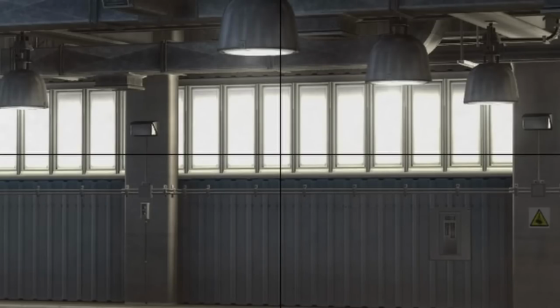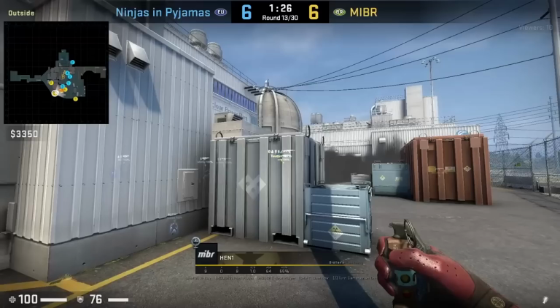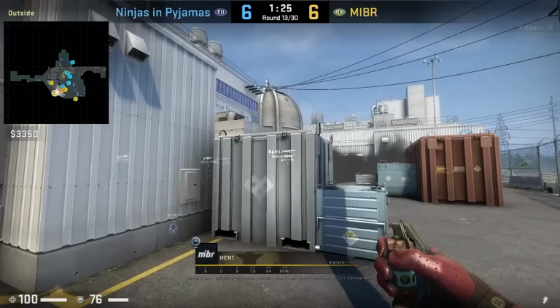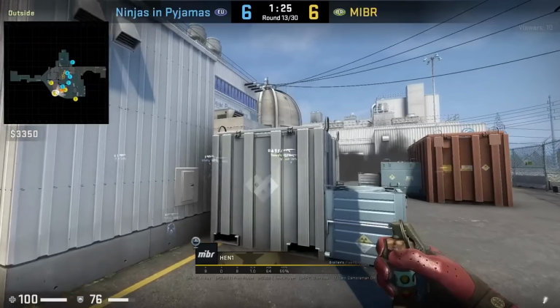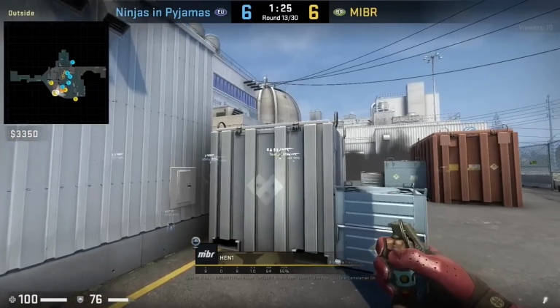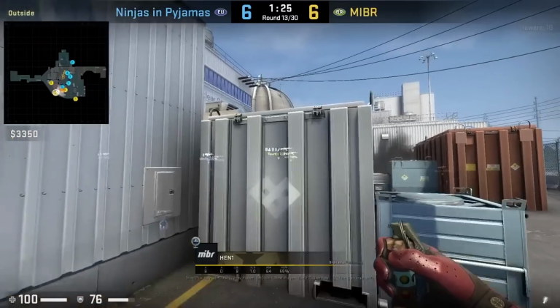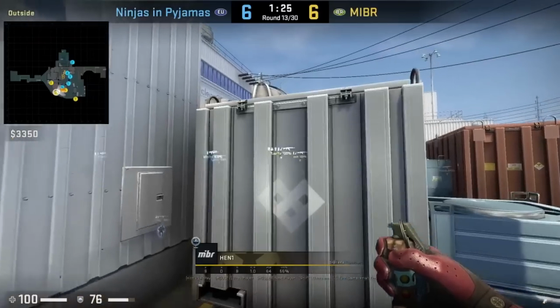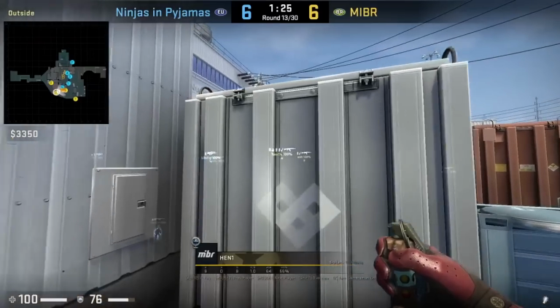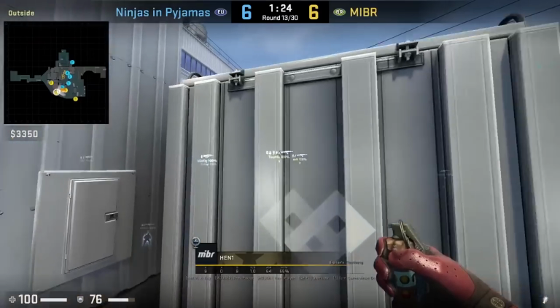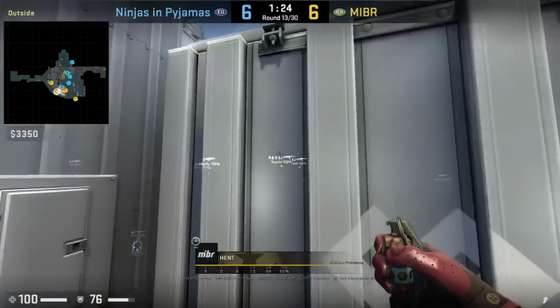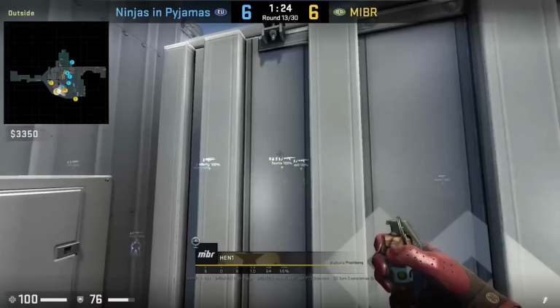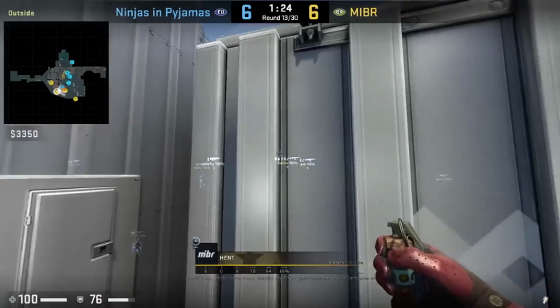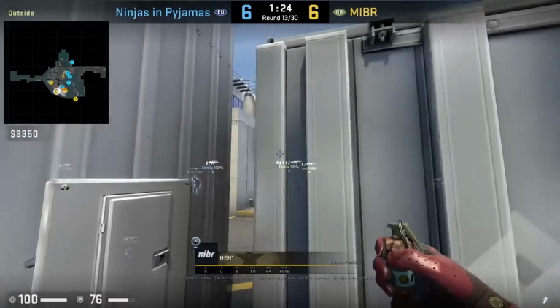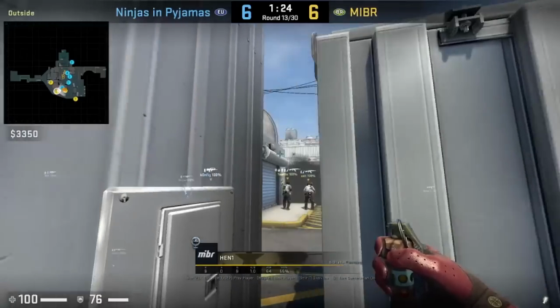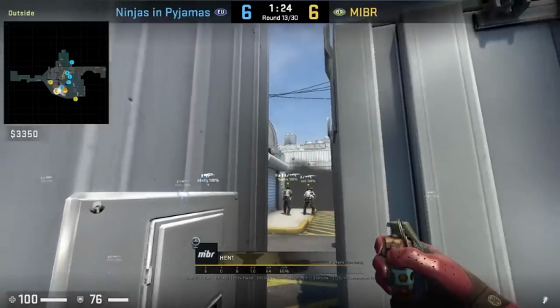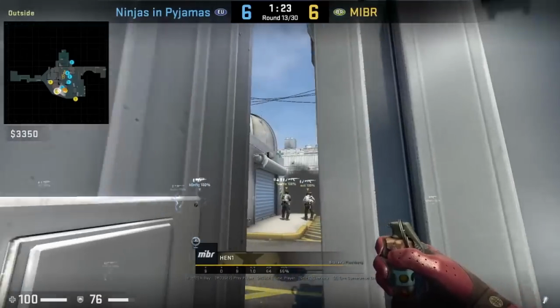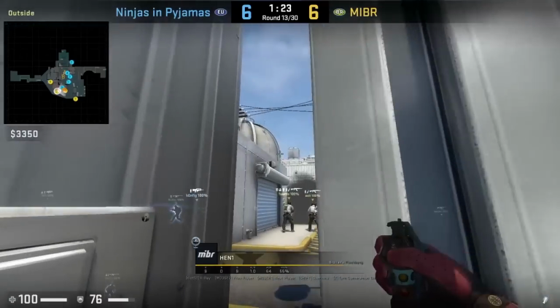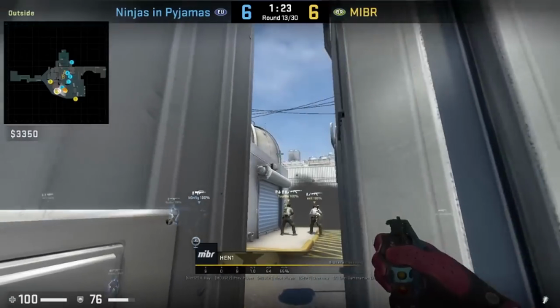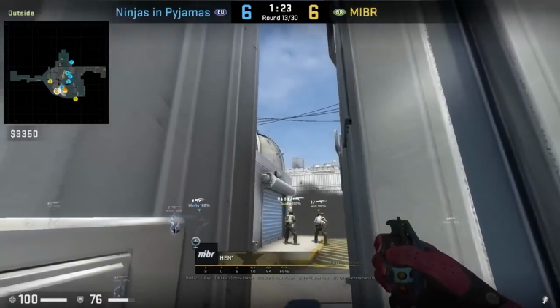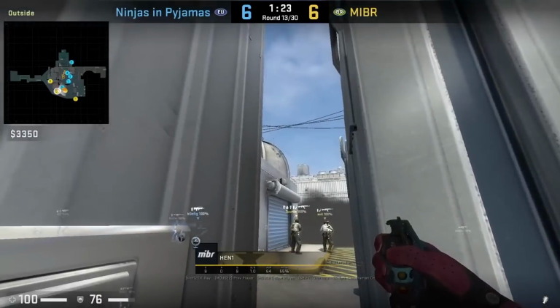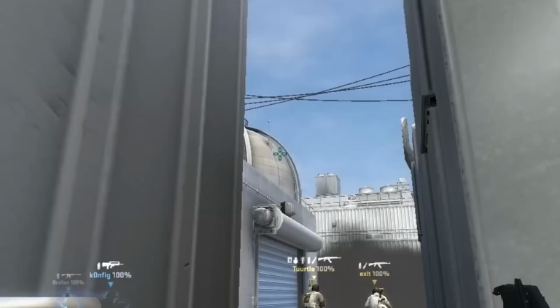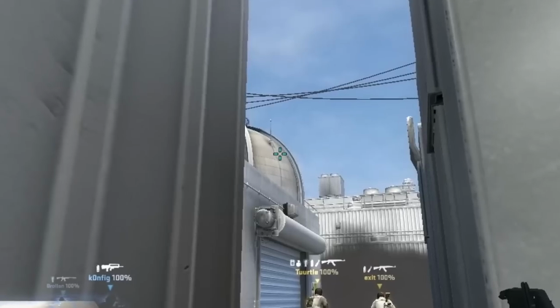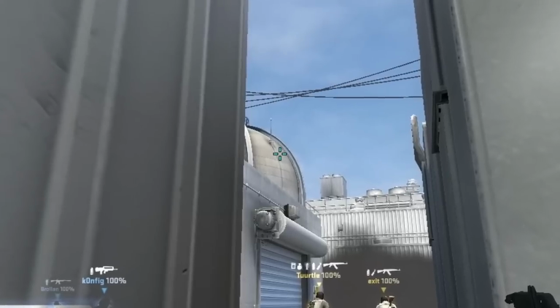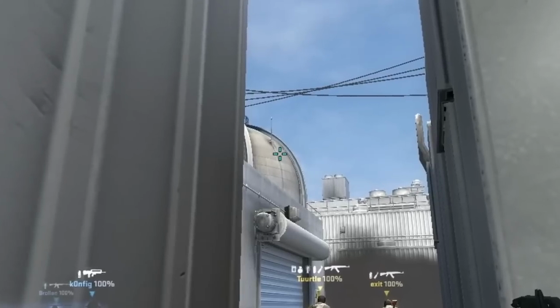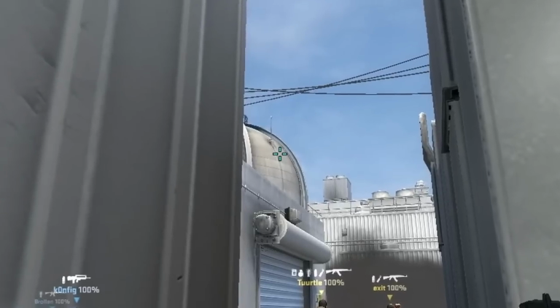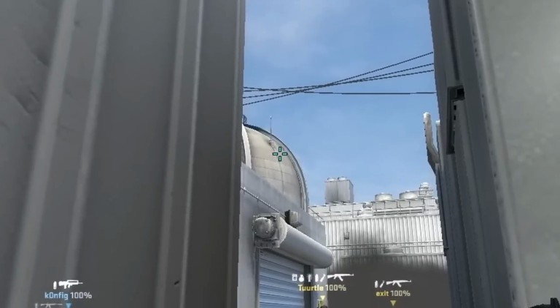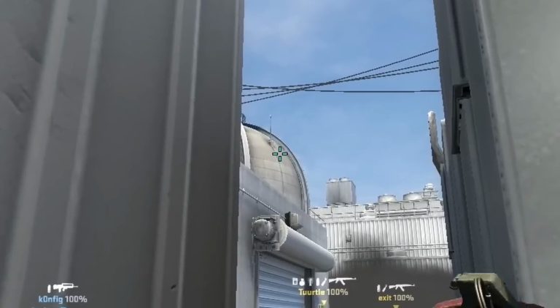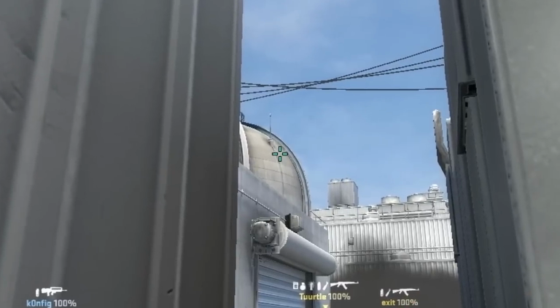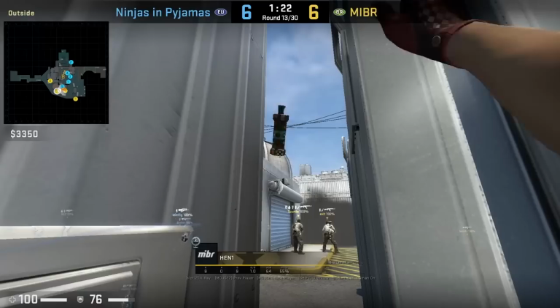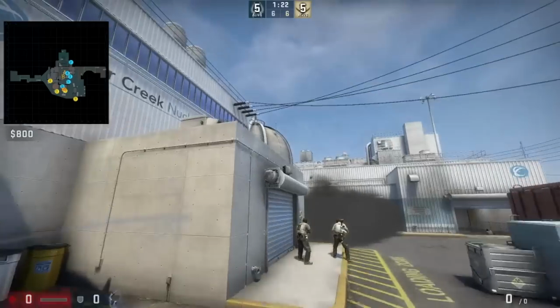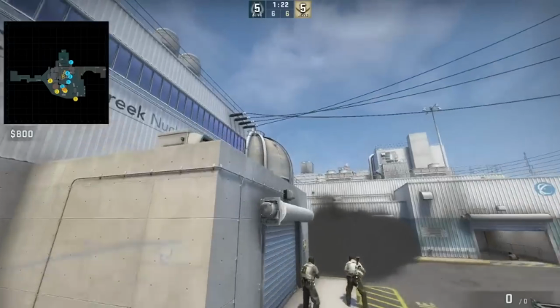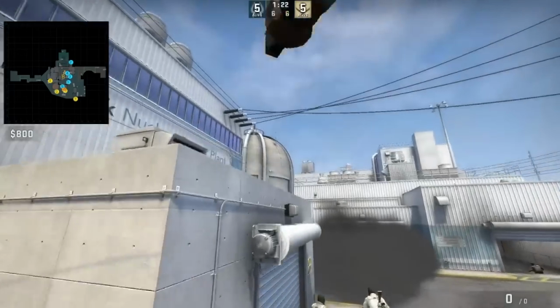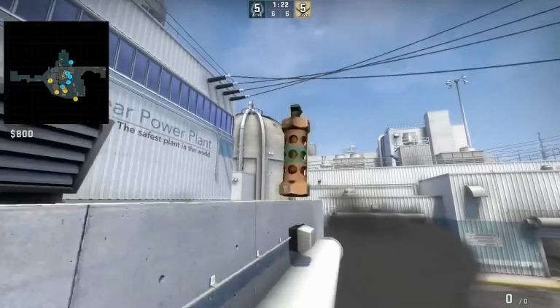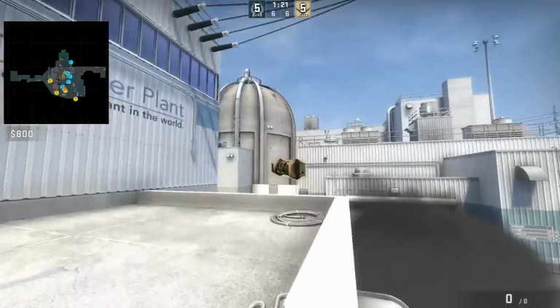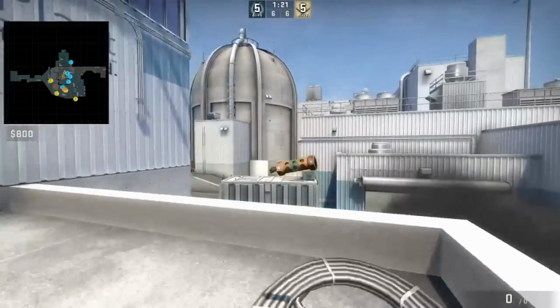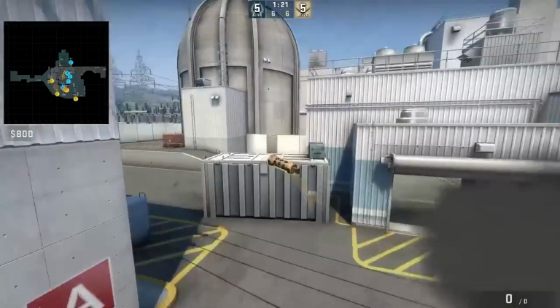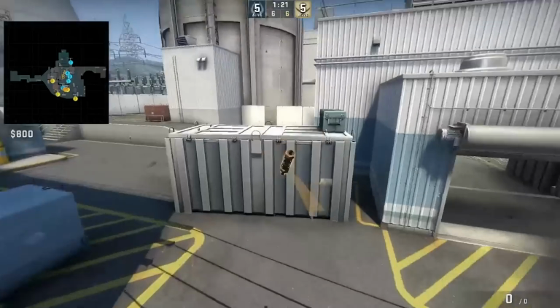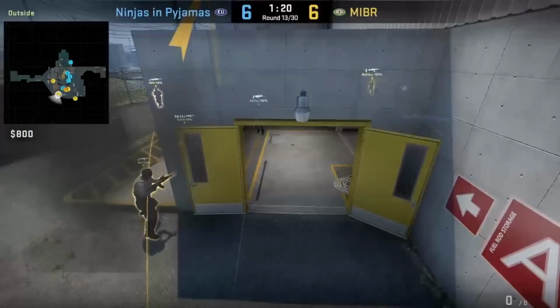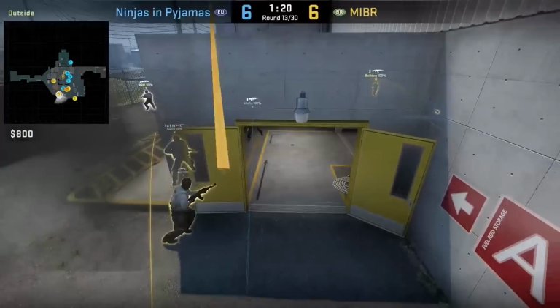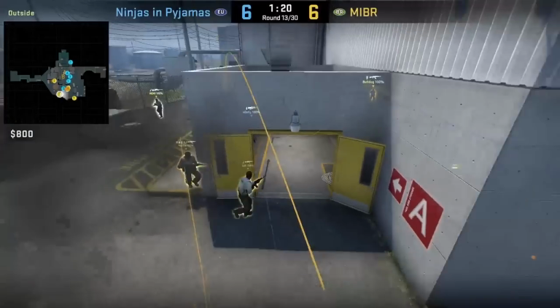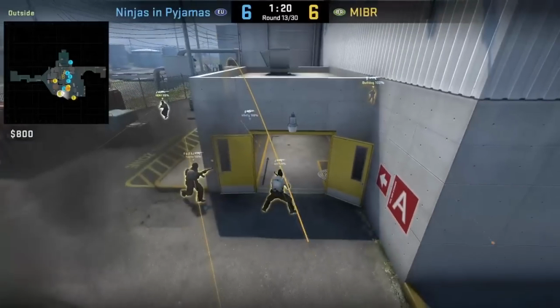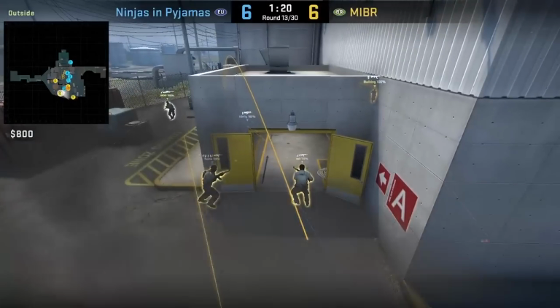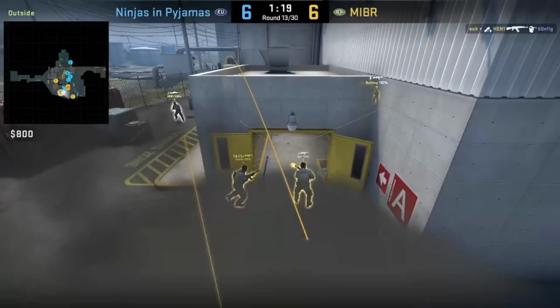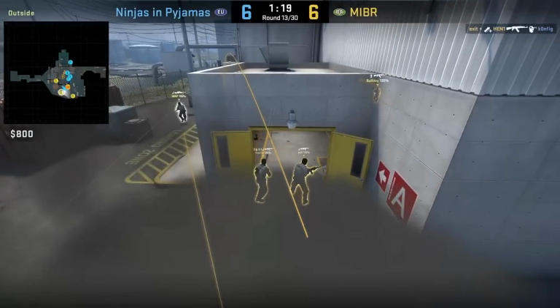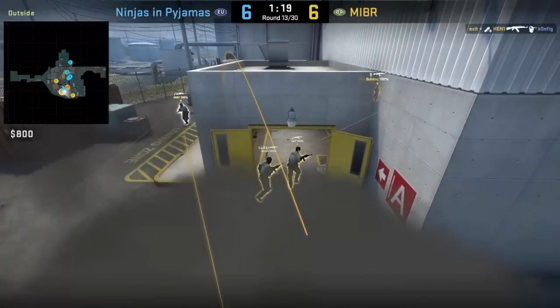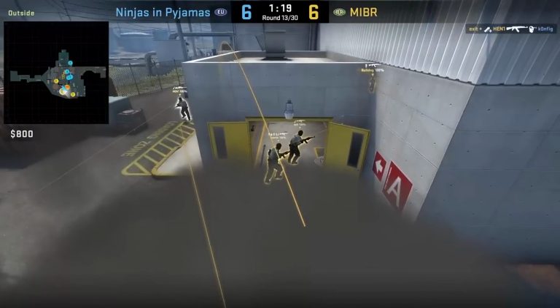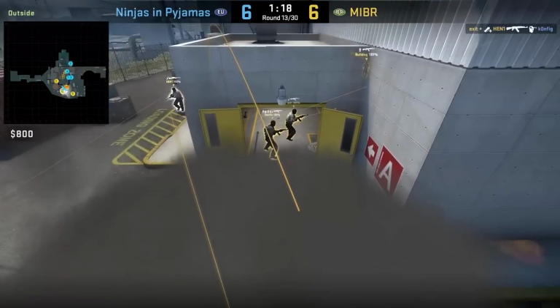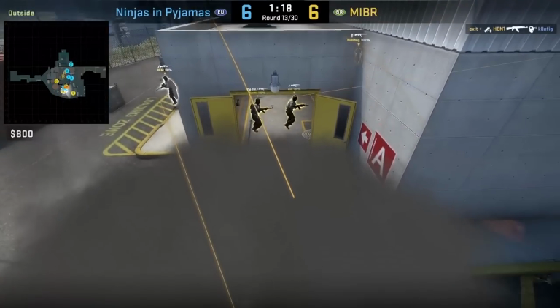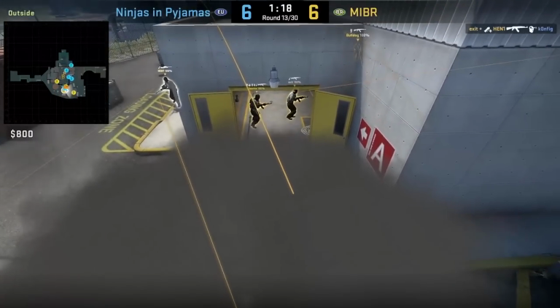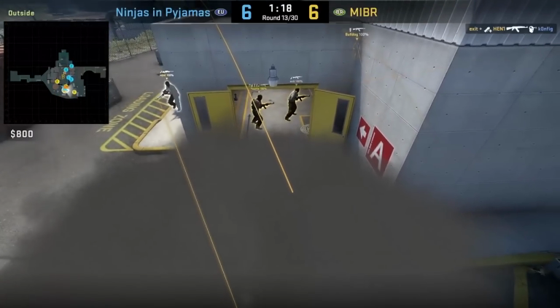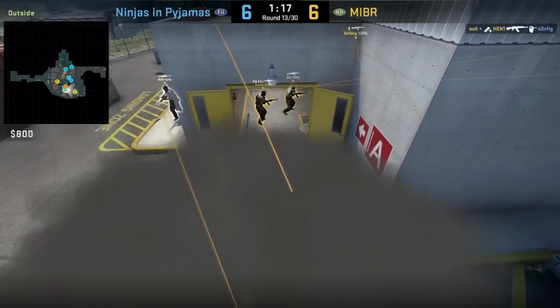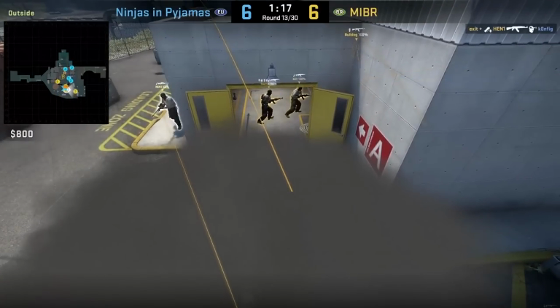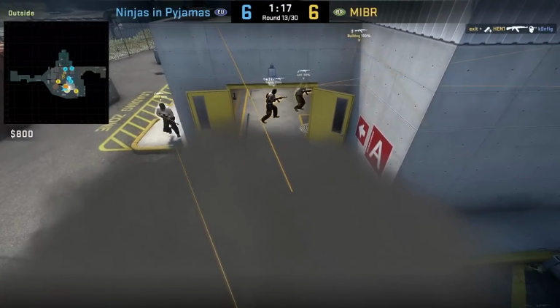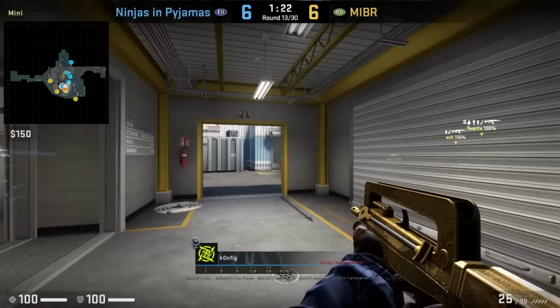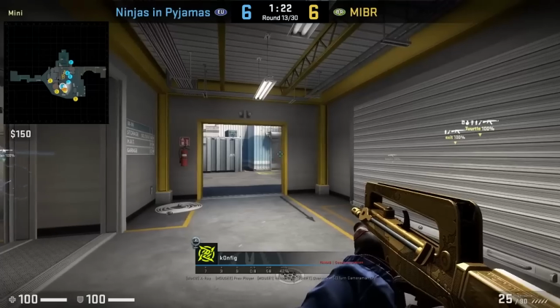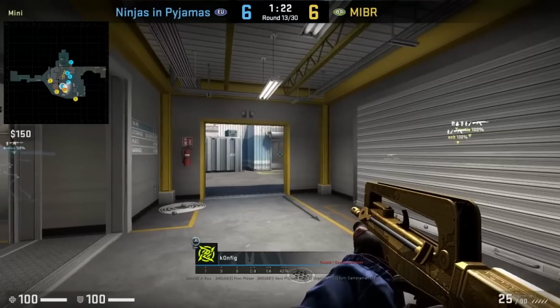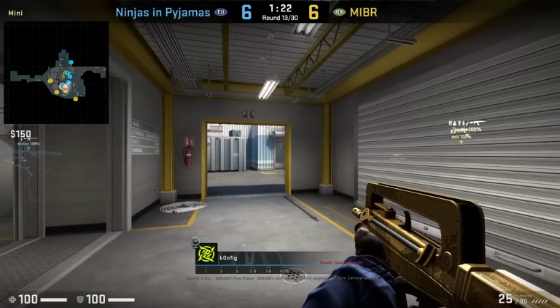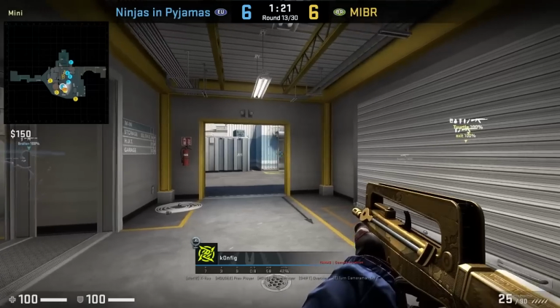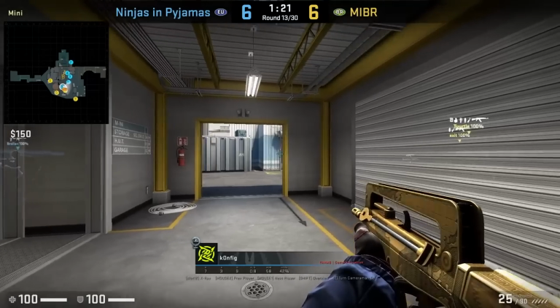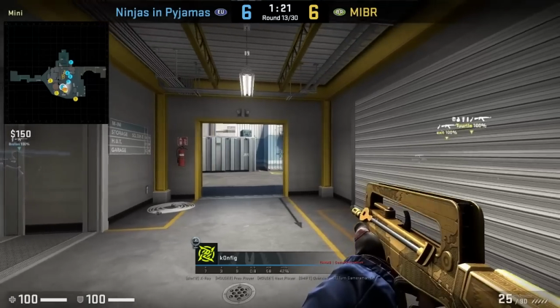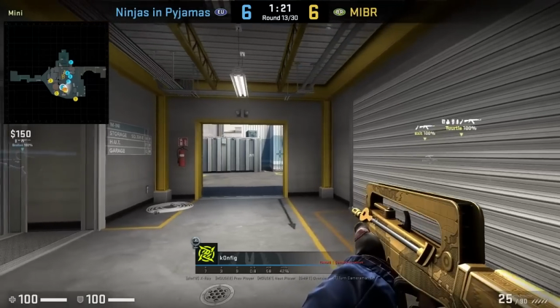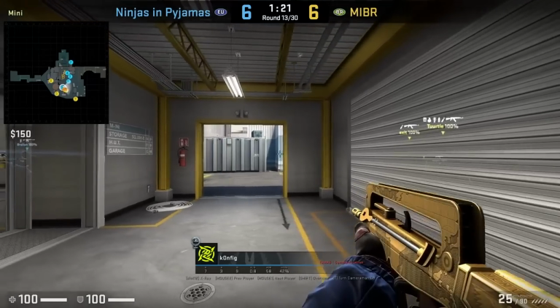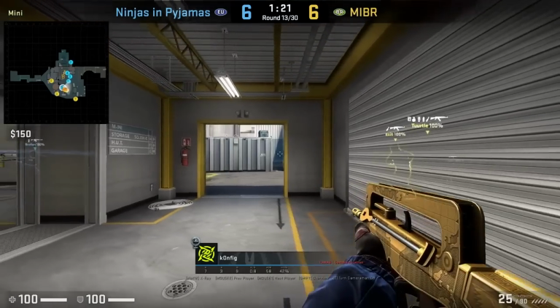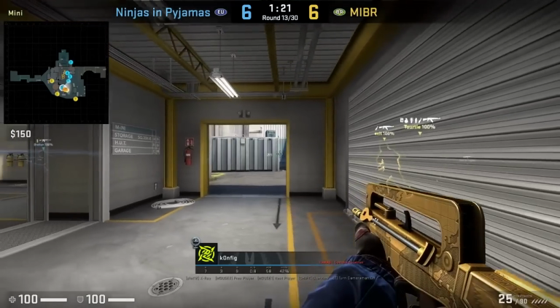Henny is going to flash his teammates into main by standing behind this blue, aiming here, then left click throw. This flash will own config.